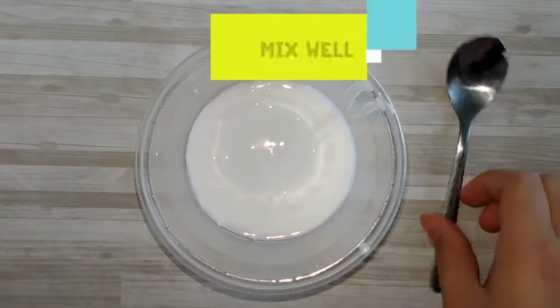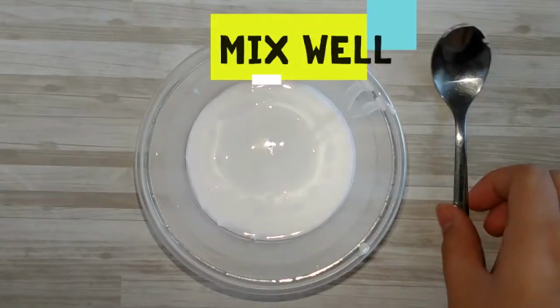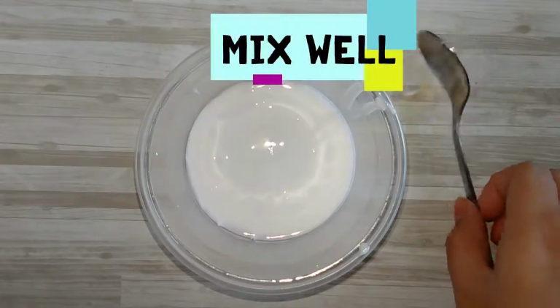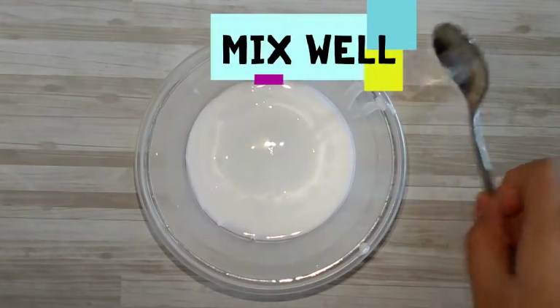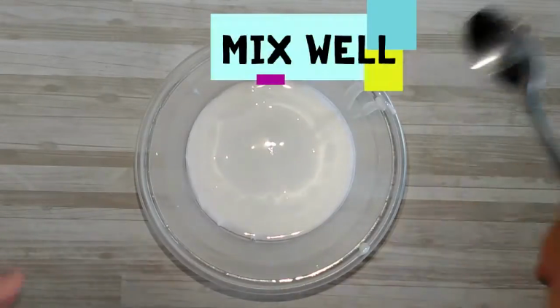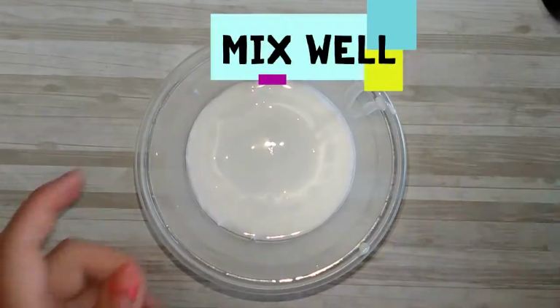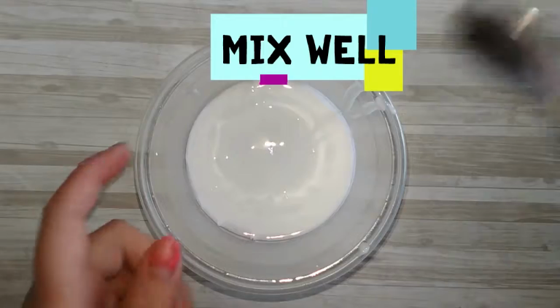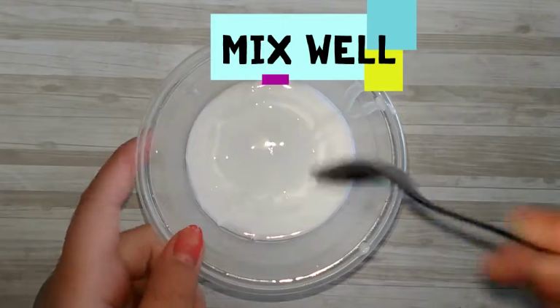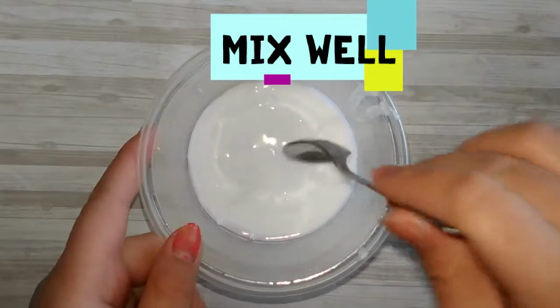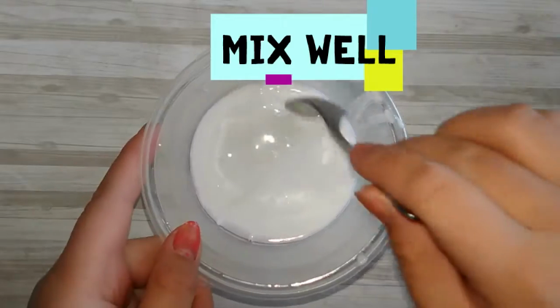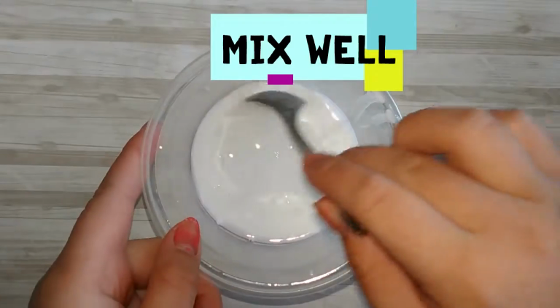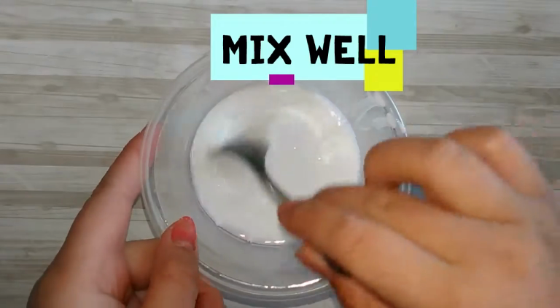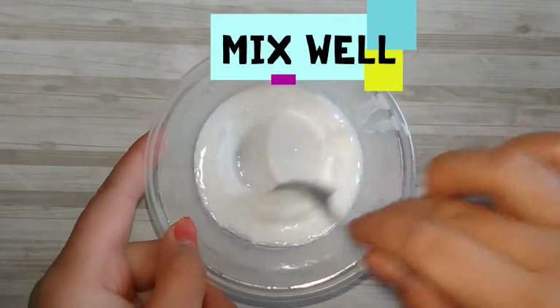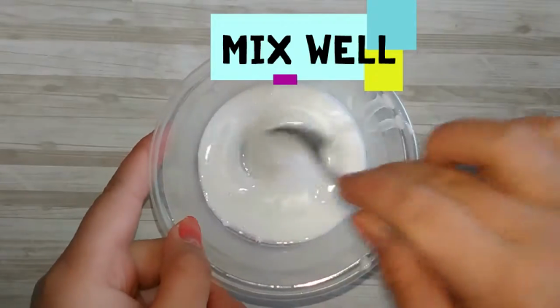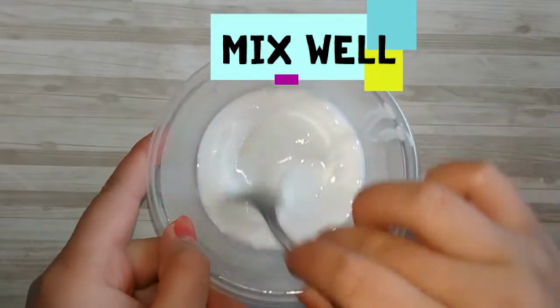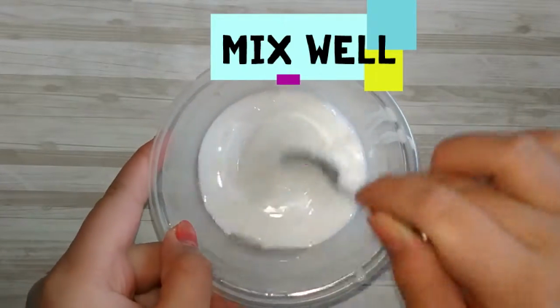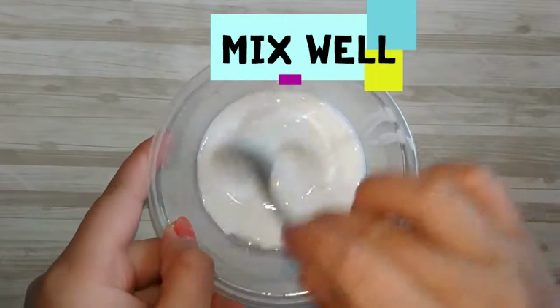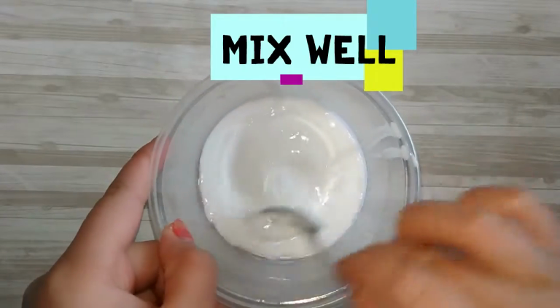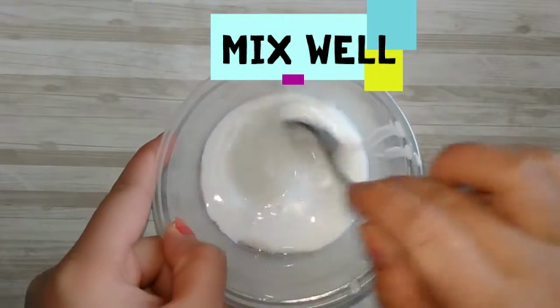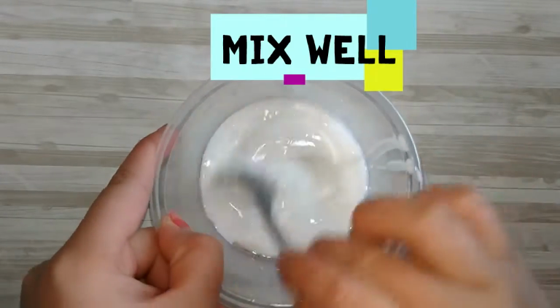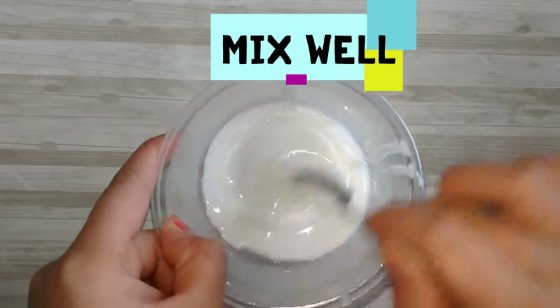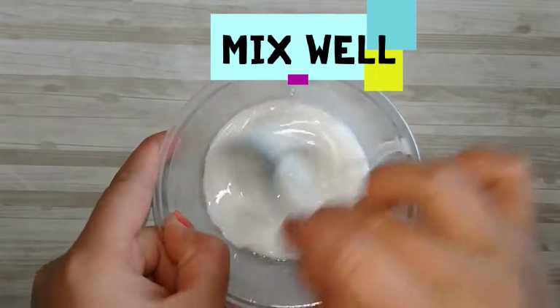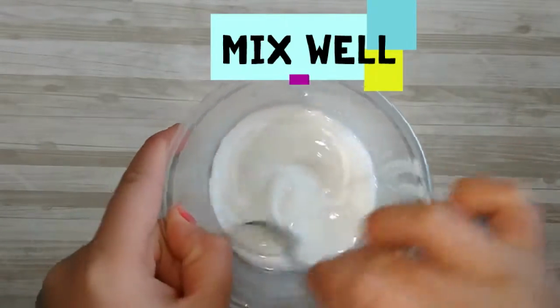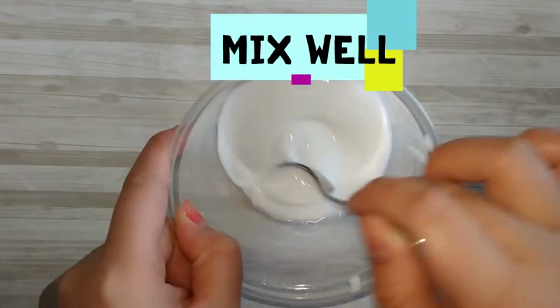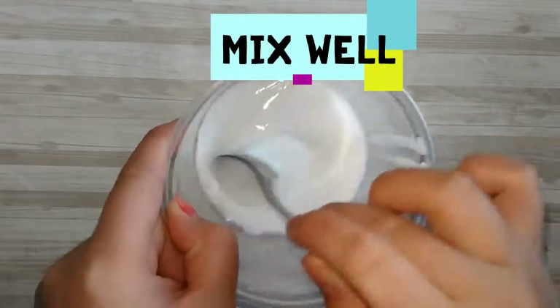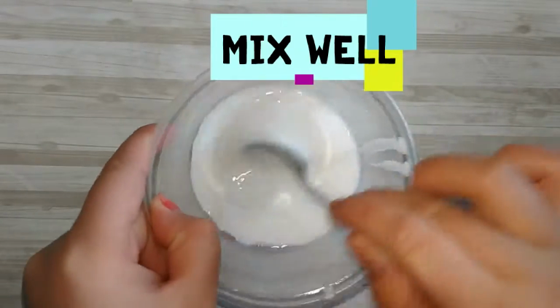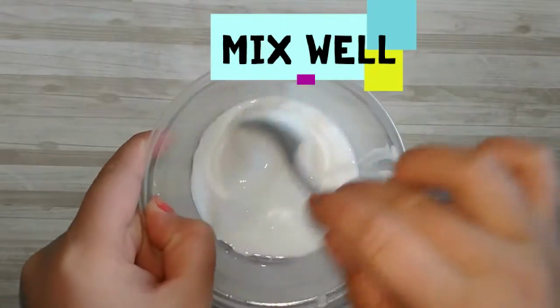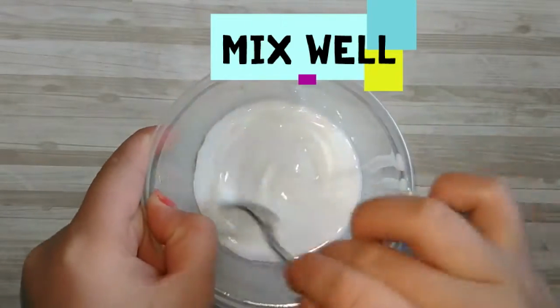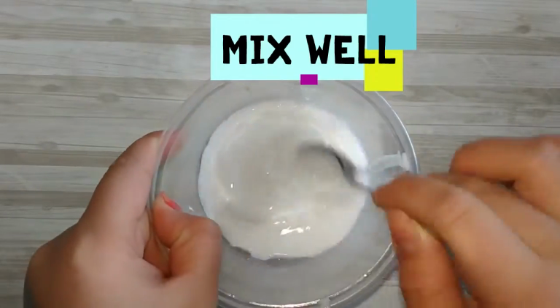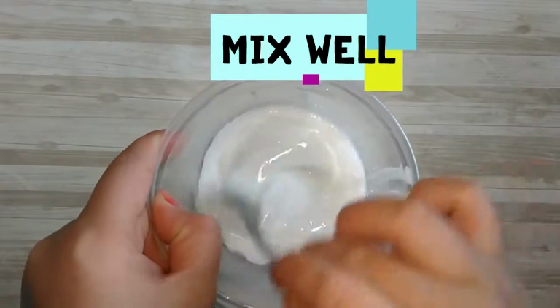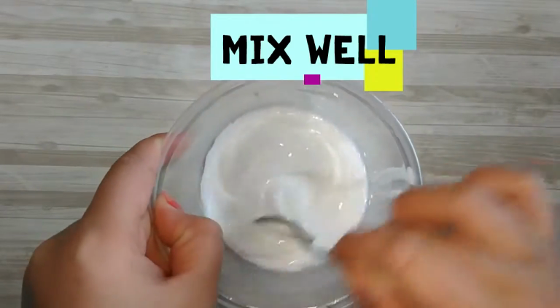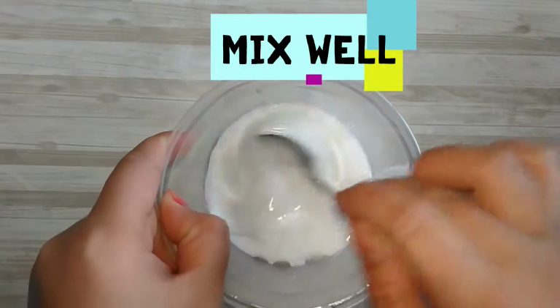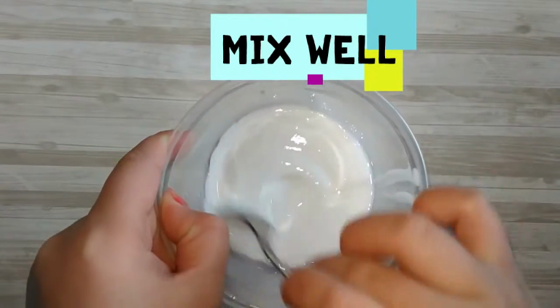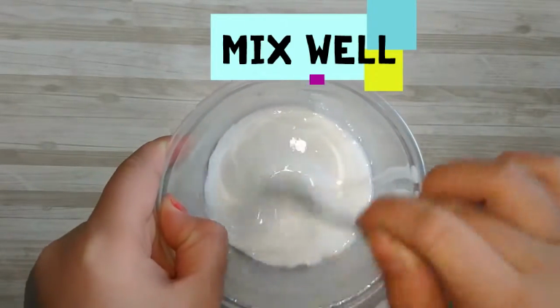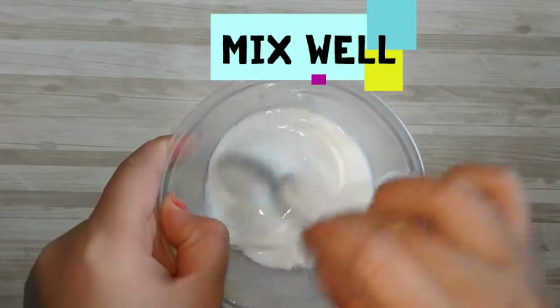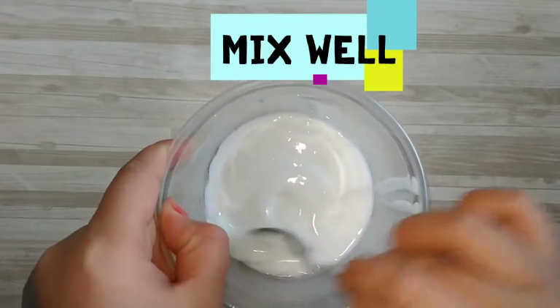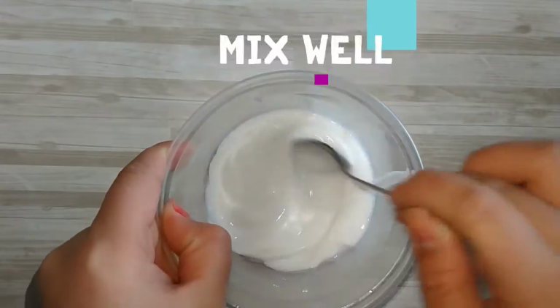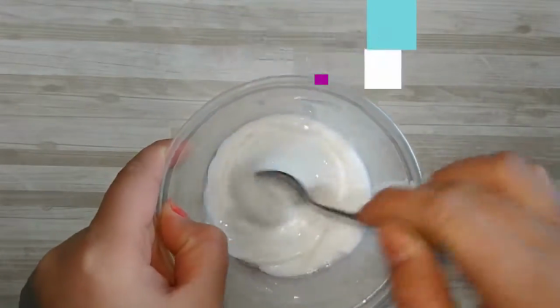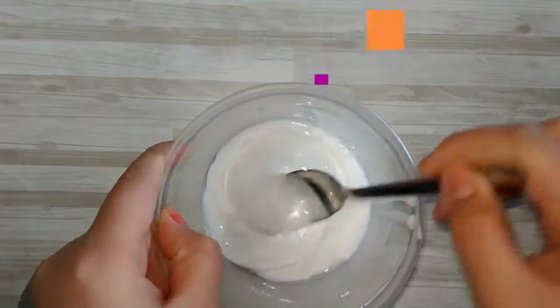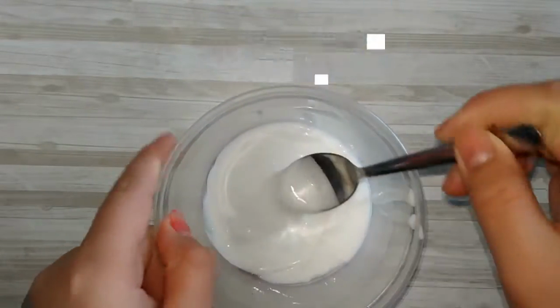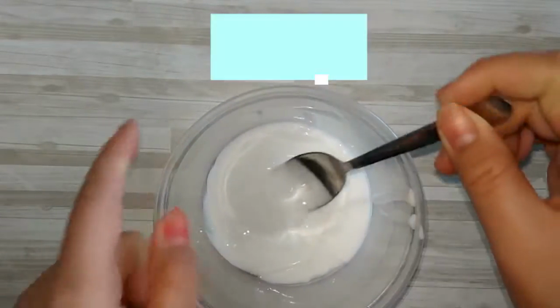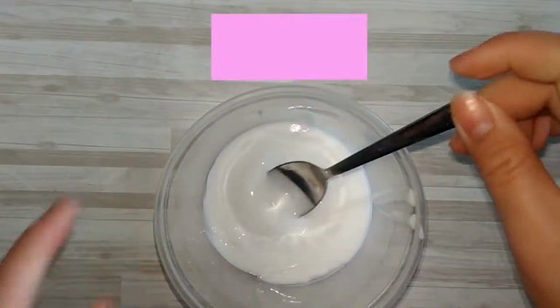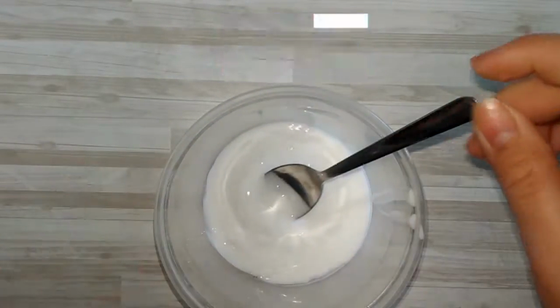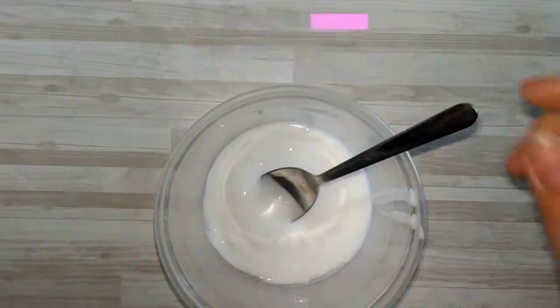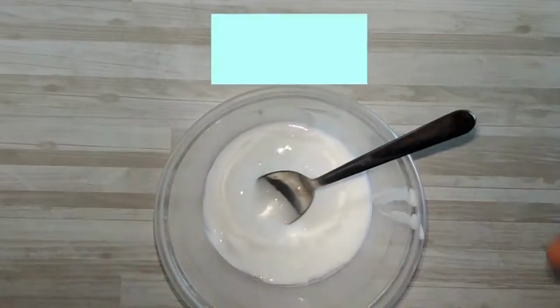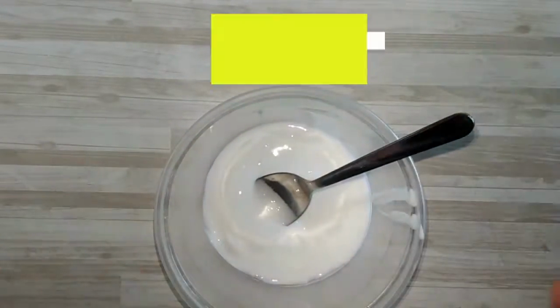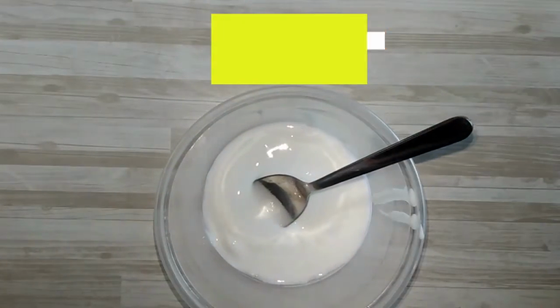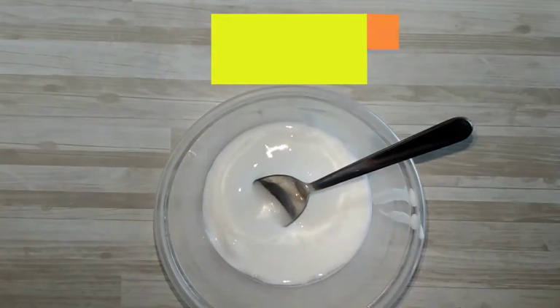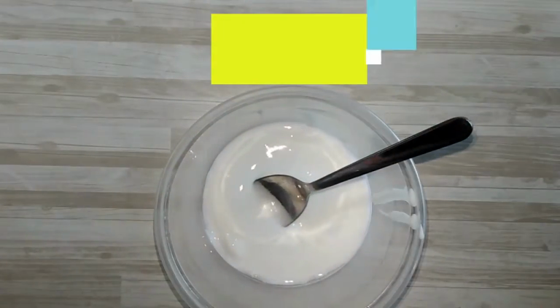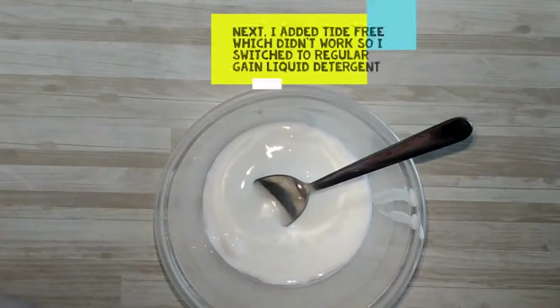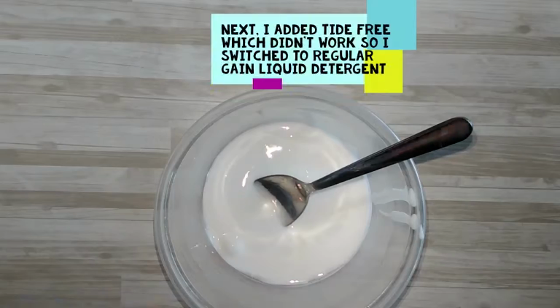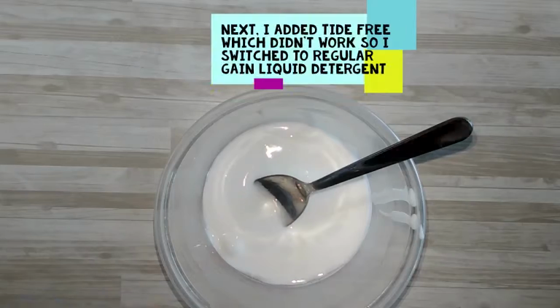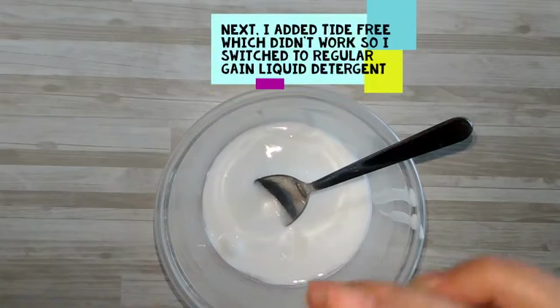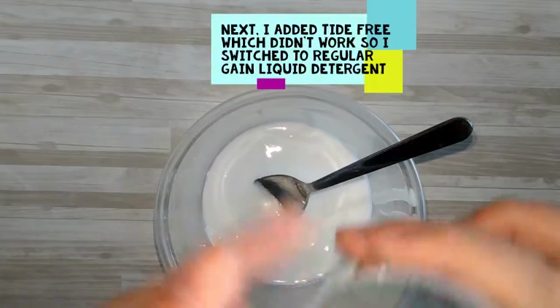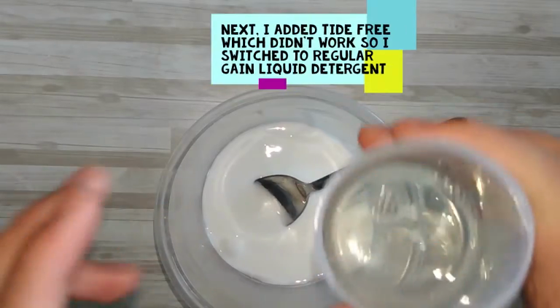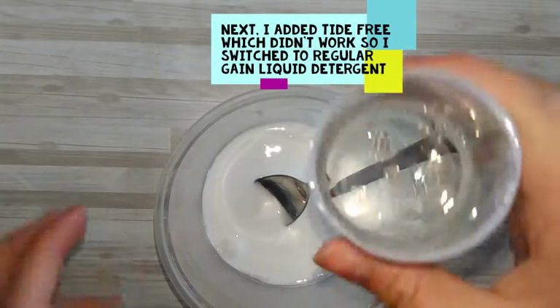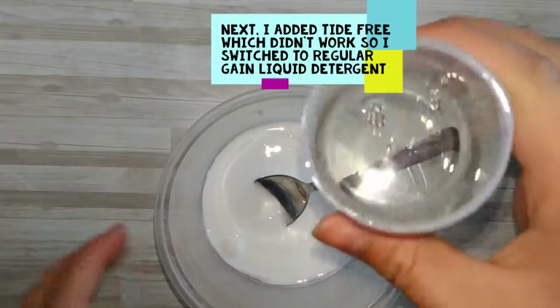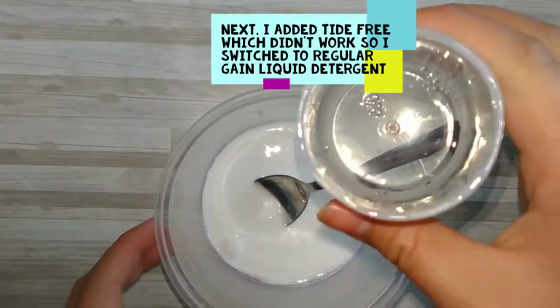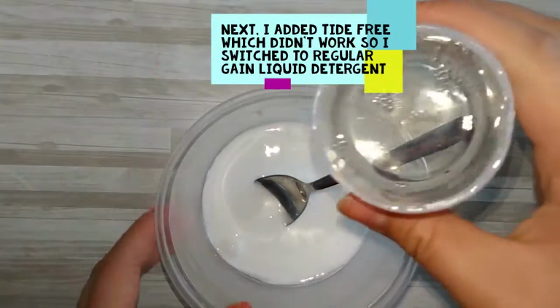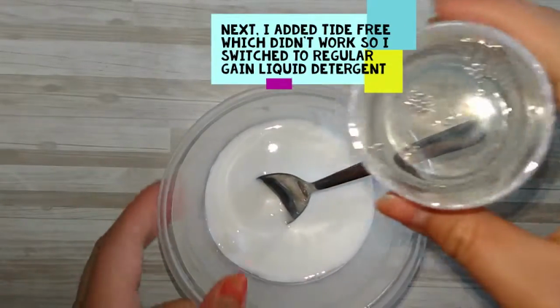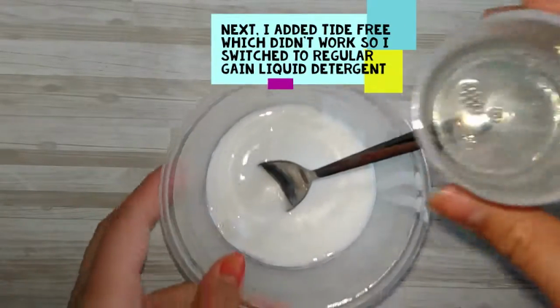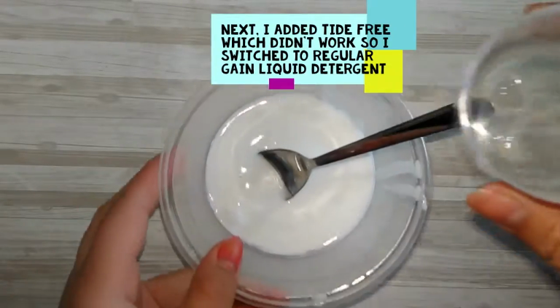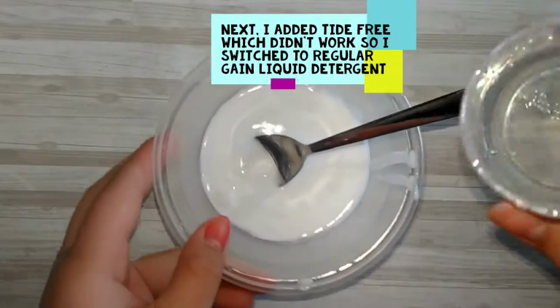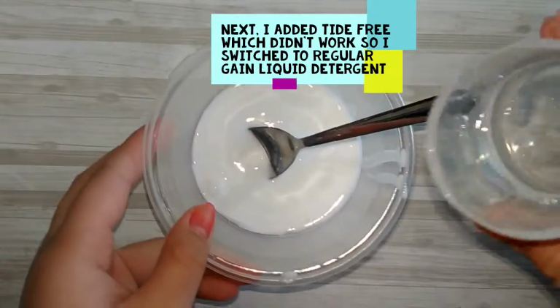And then you're going to go ahead and mix that well. And then you're going to add your Tide Free.